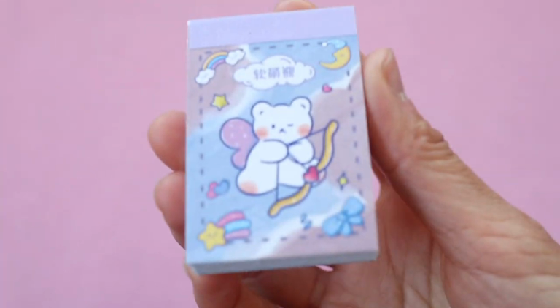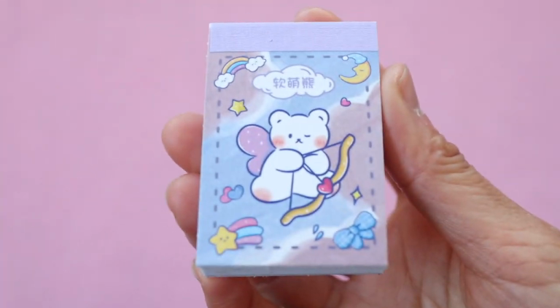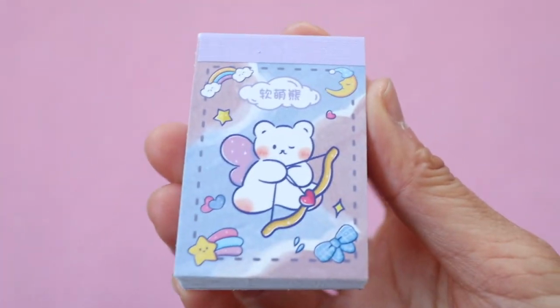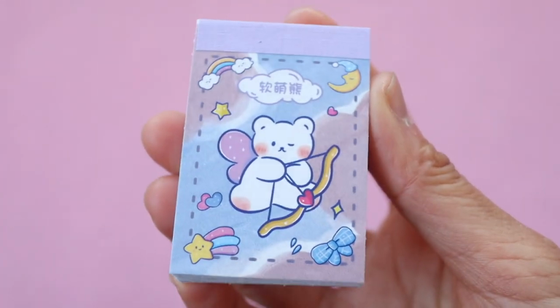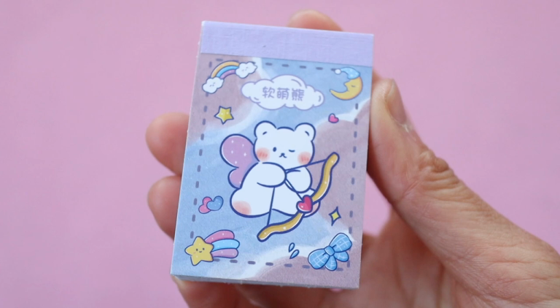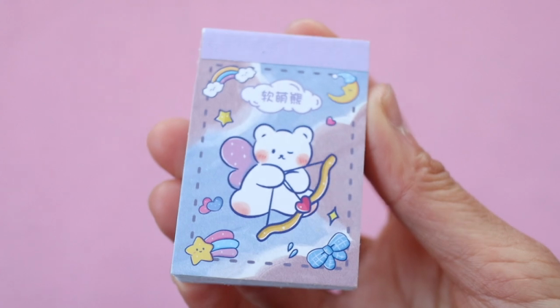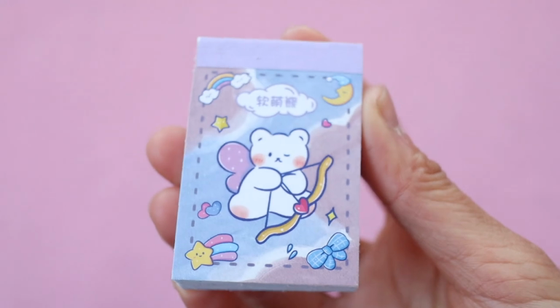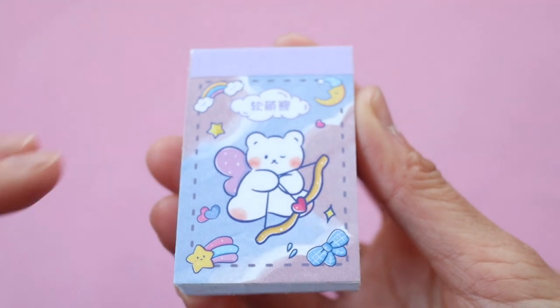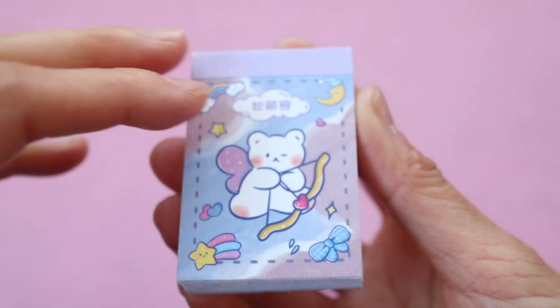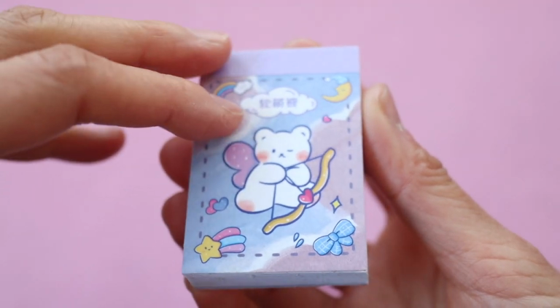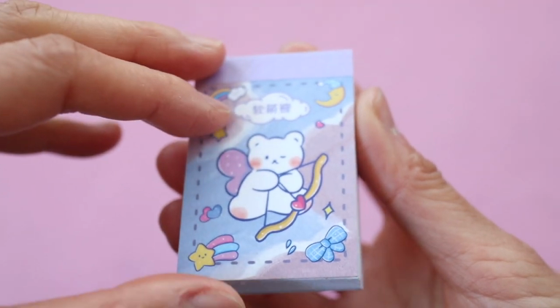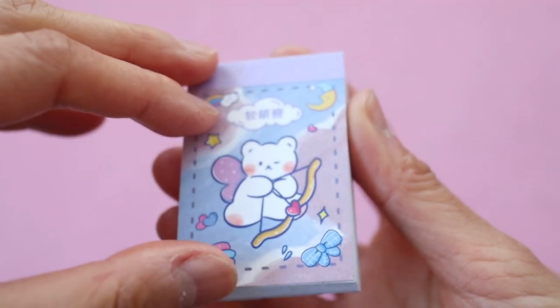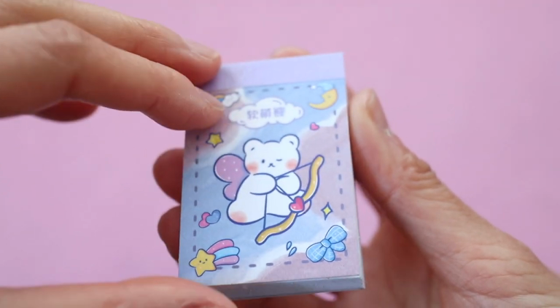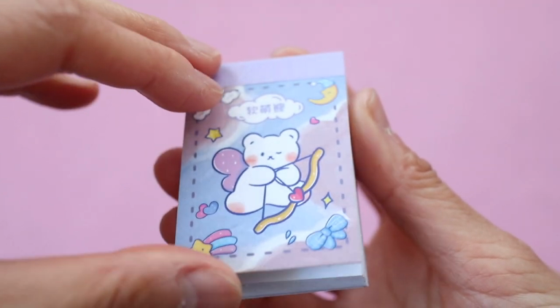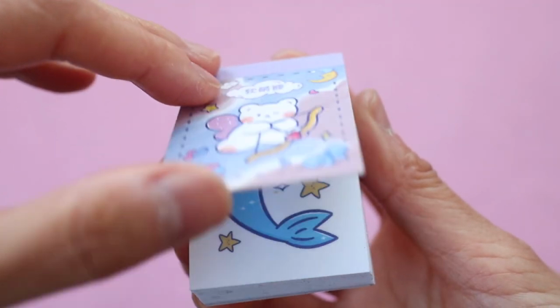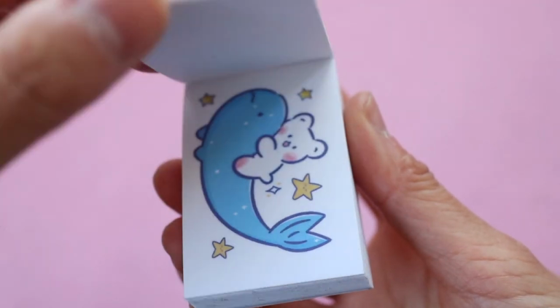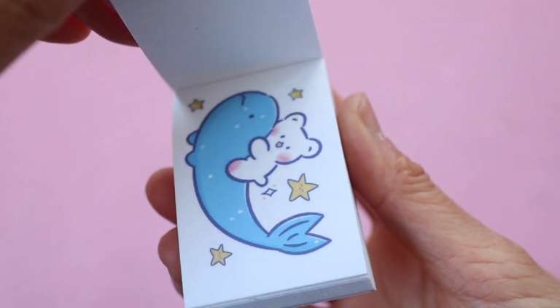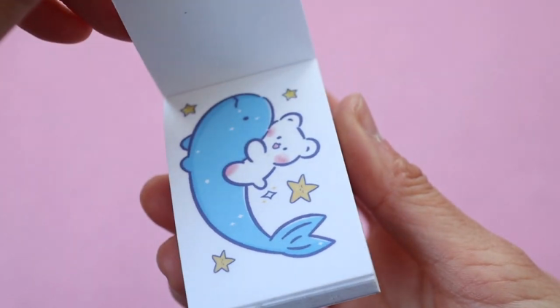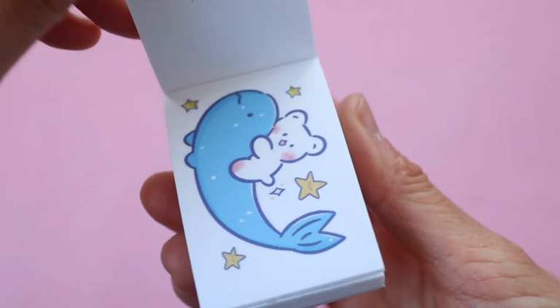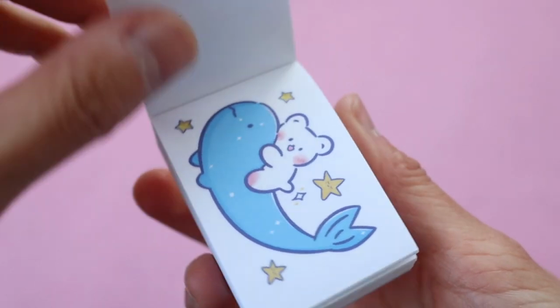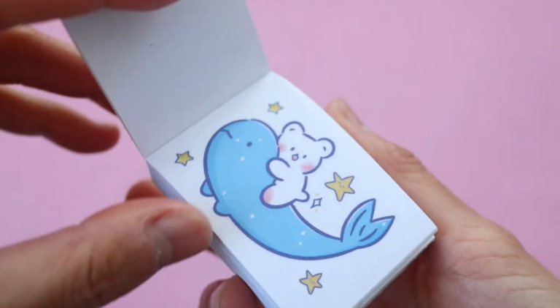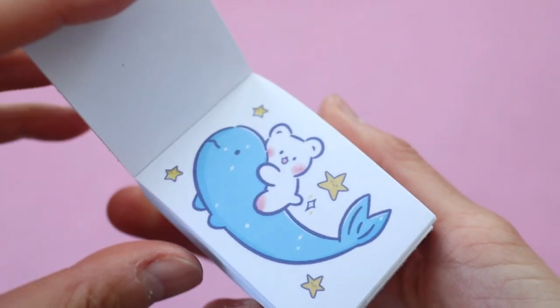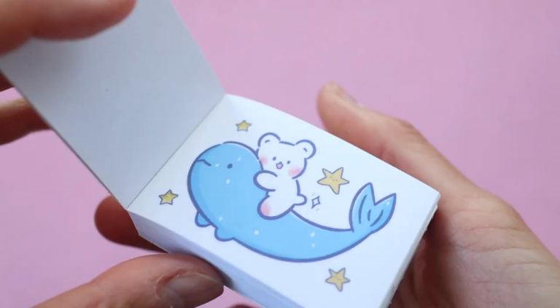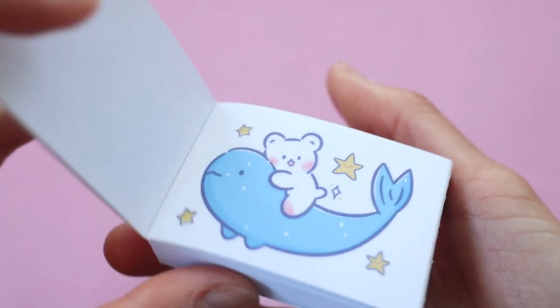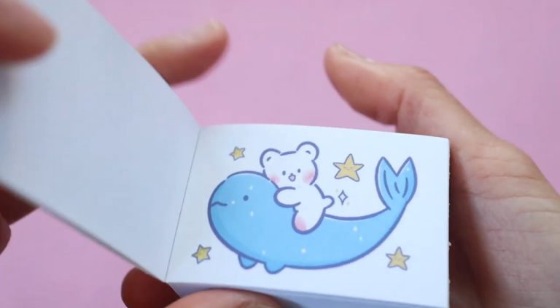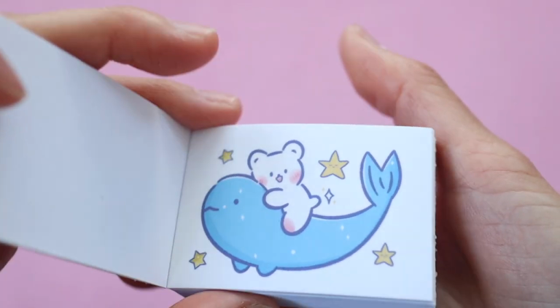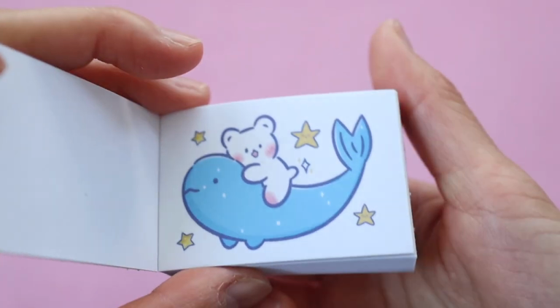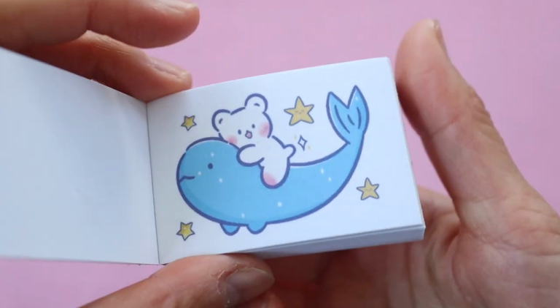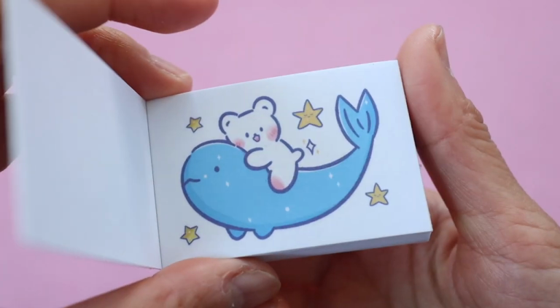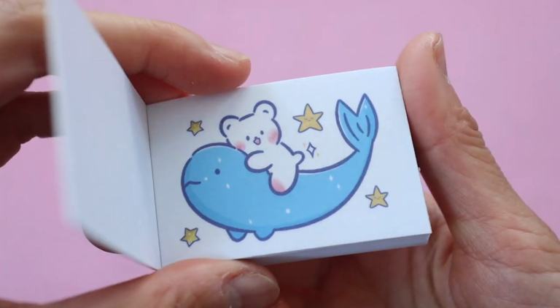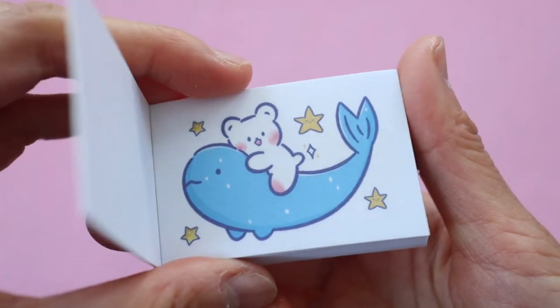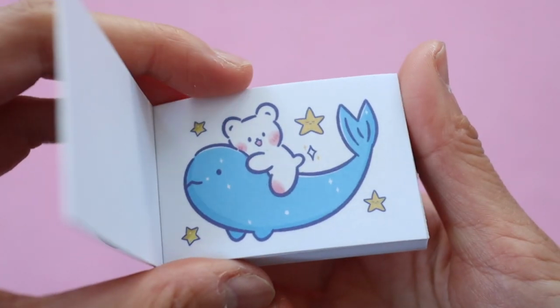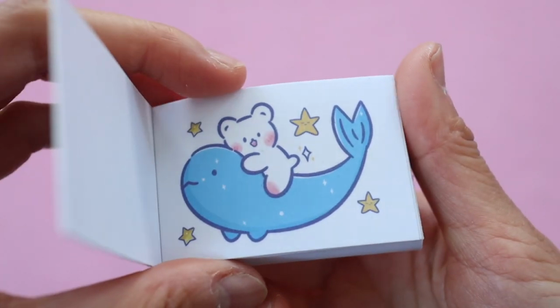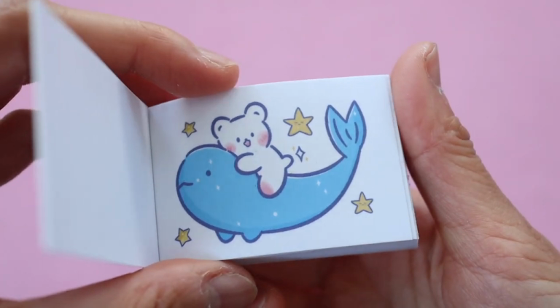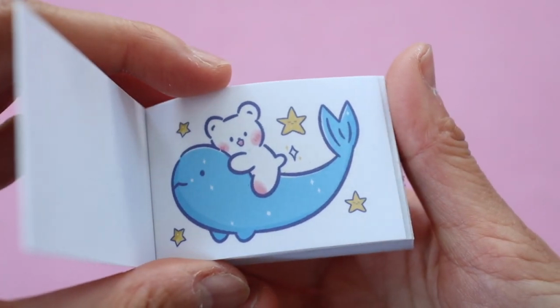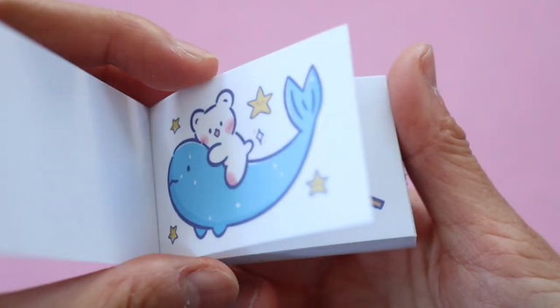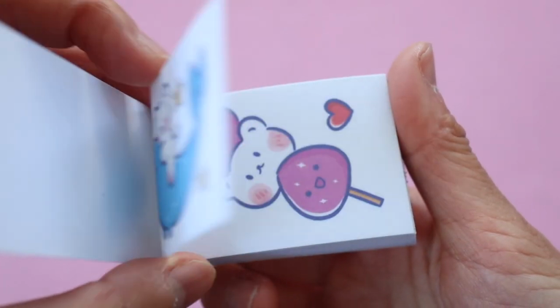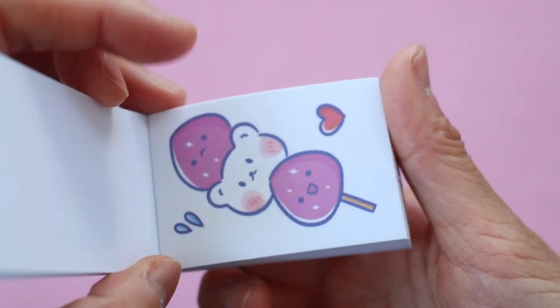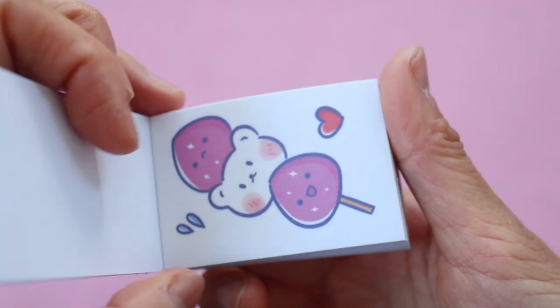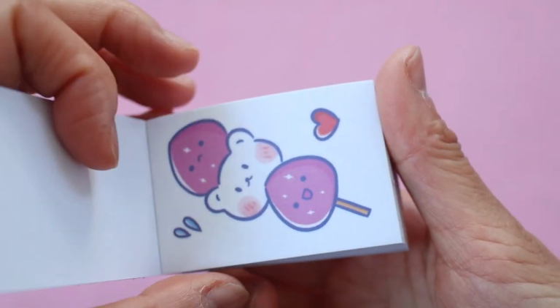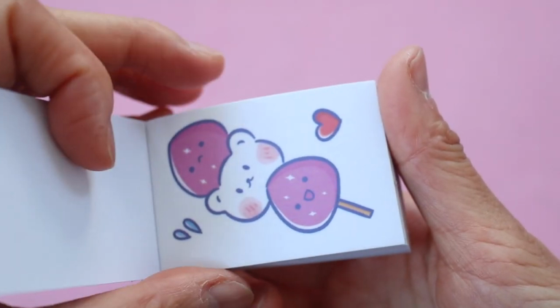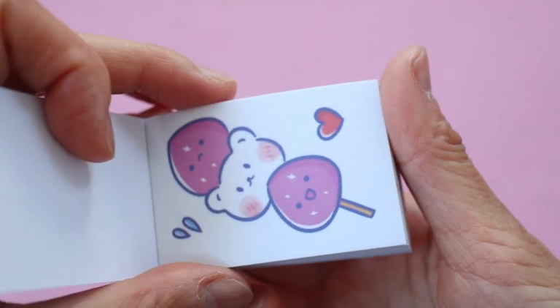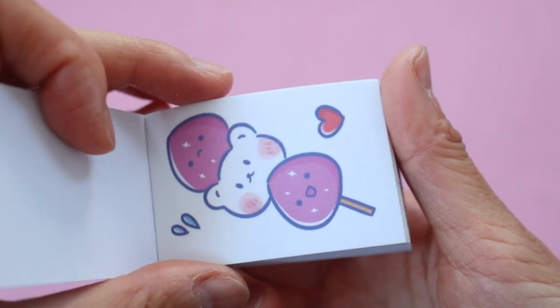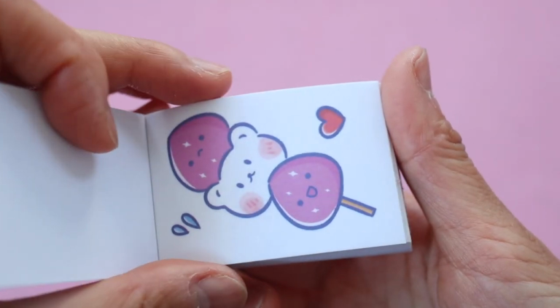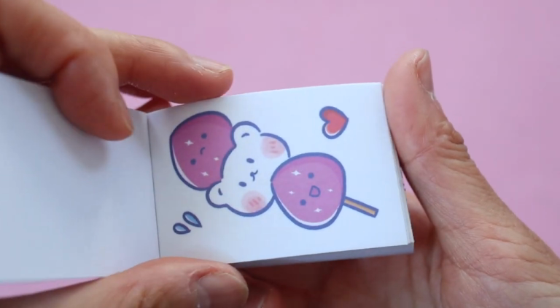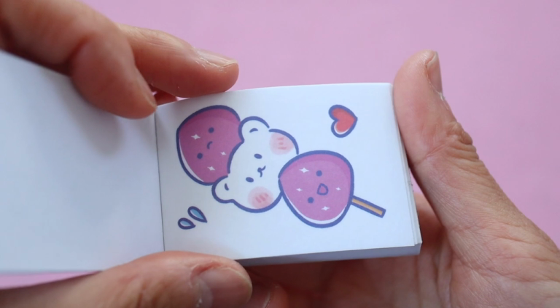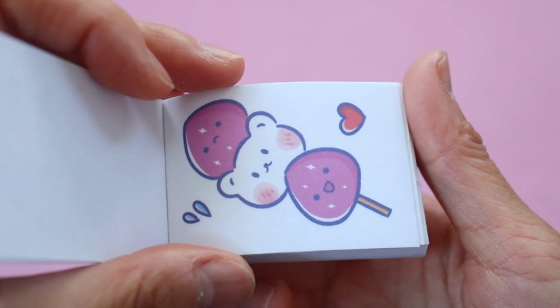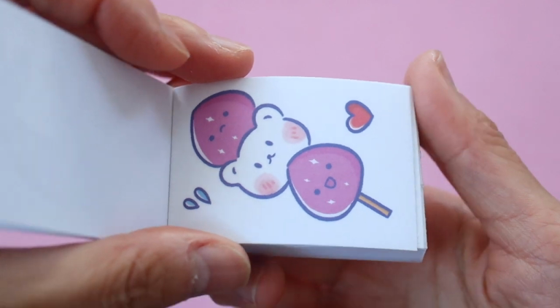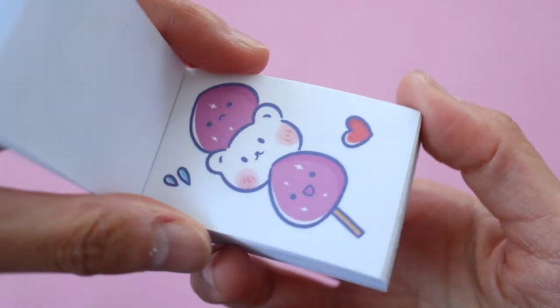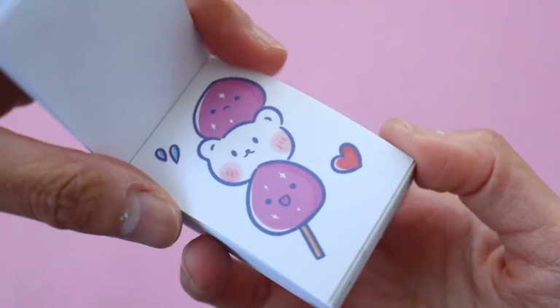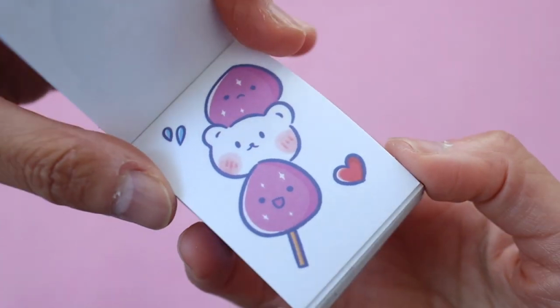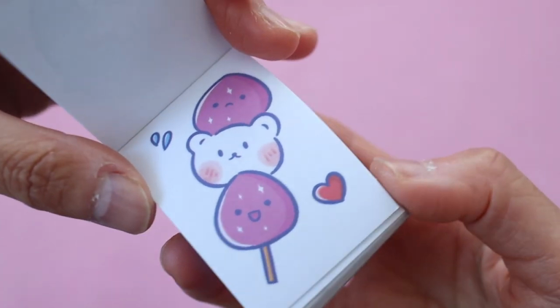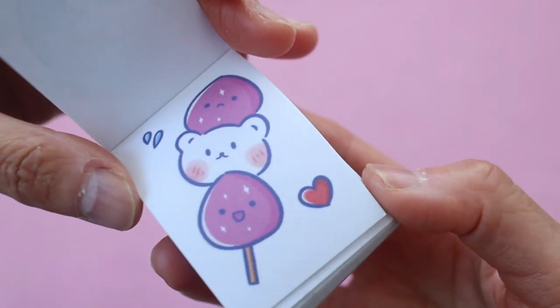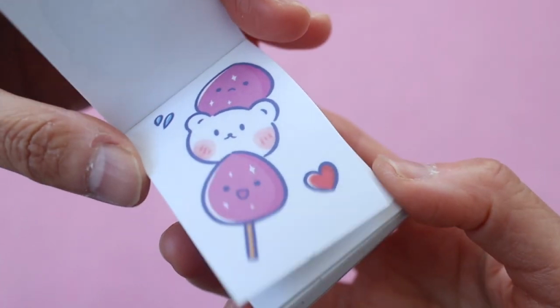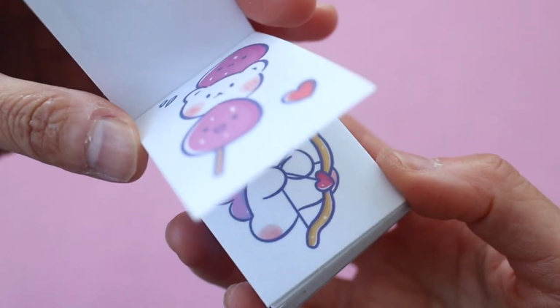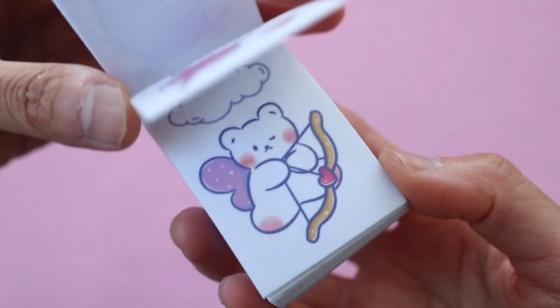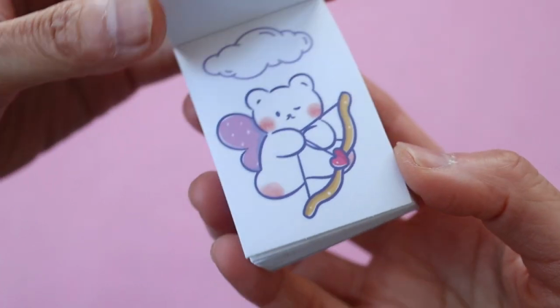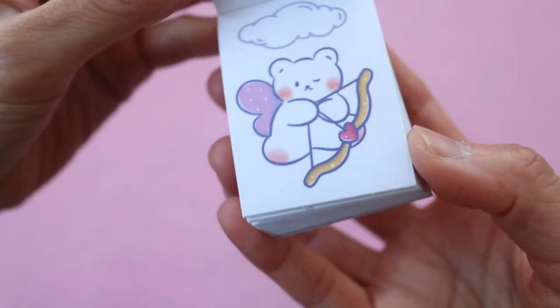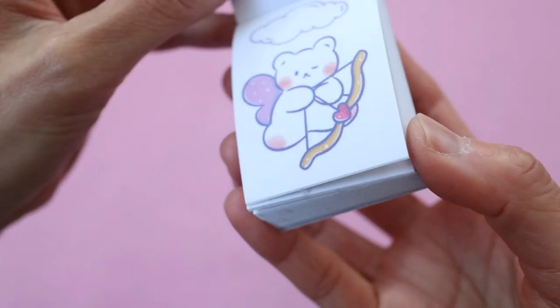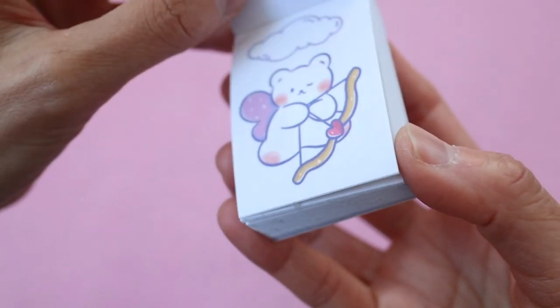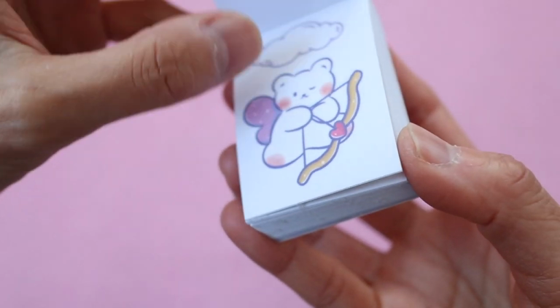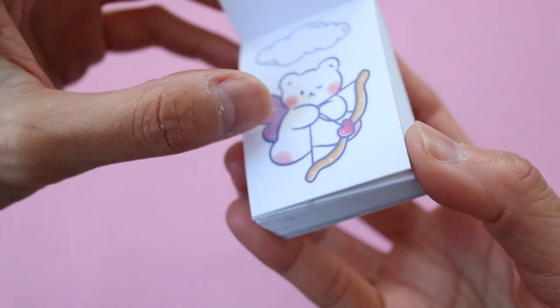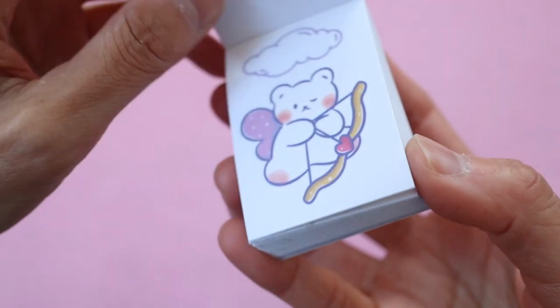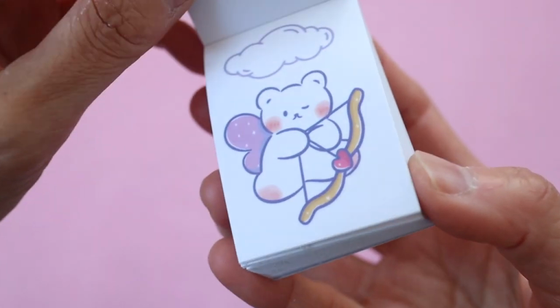This looks like a little bear notepad. They all look like they should be stickers but they're just sheets of decorative paper.